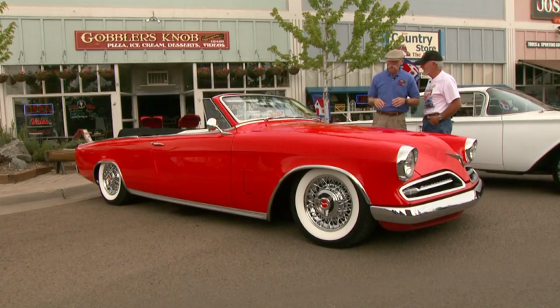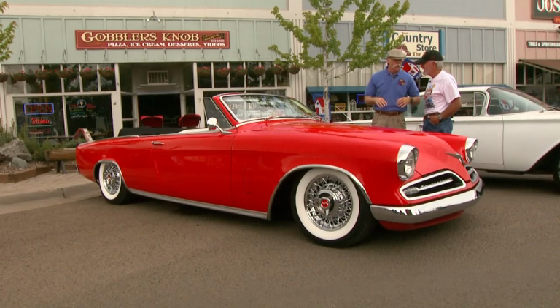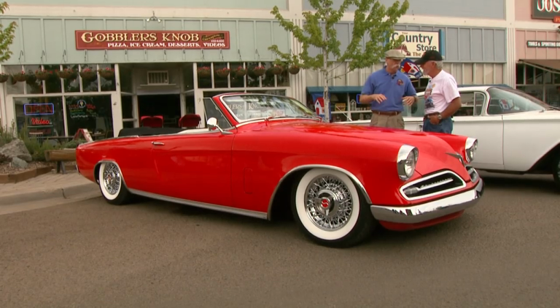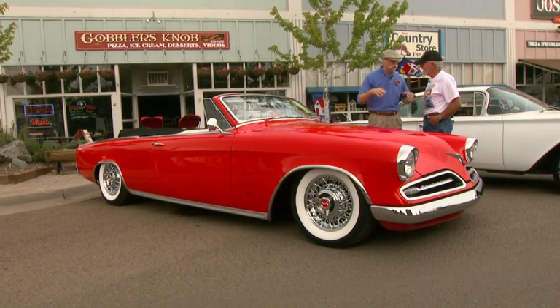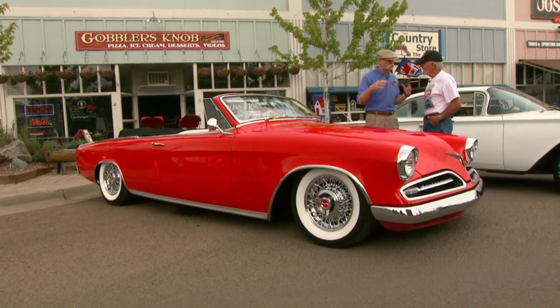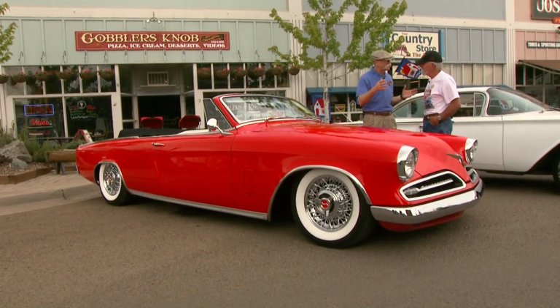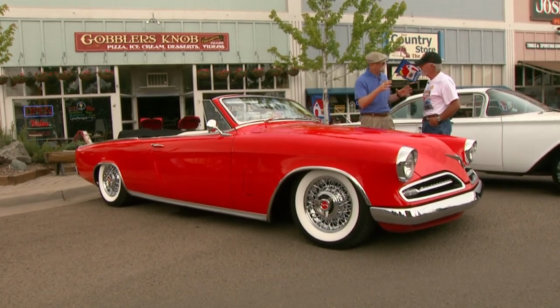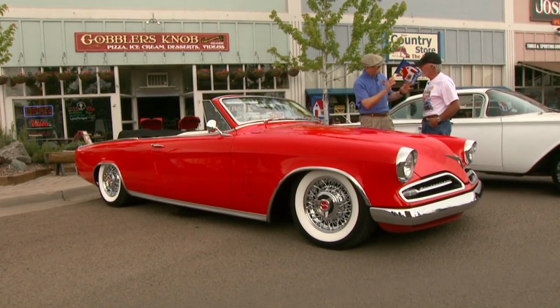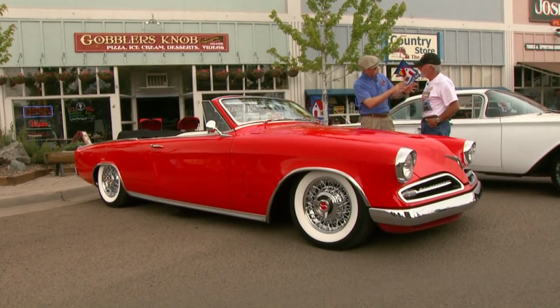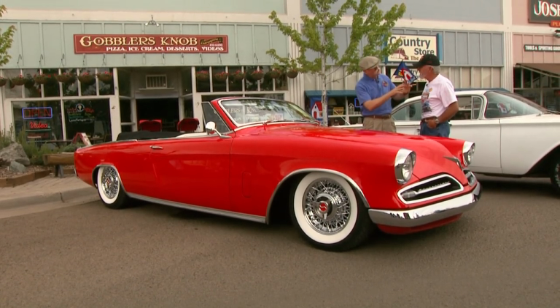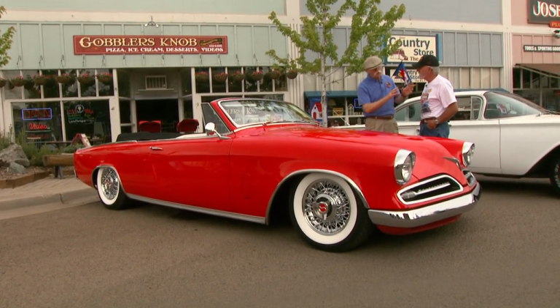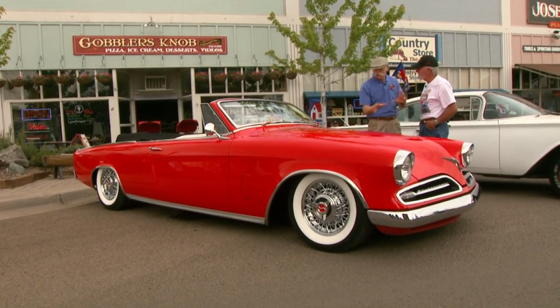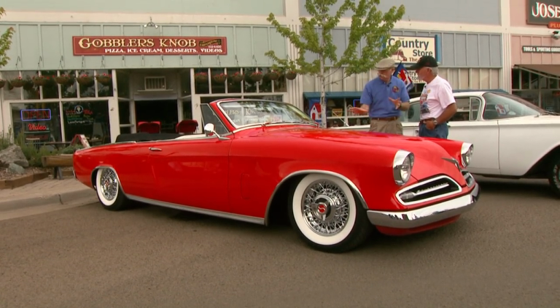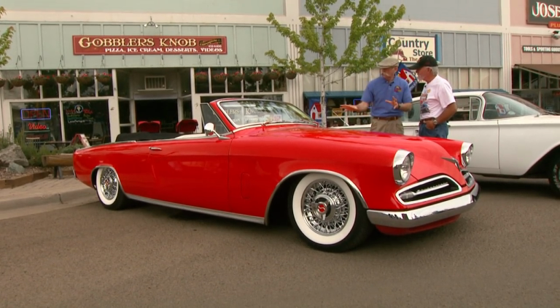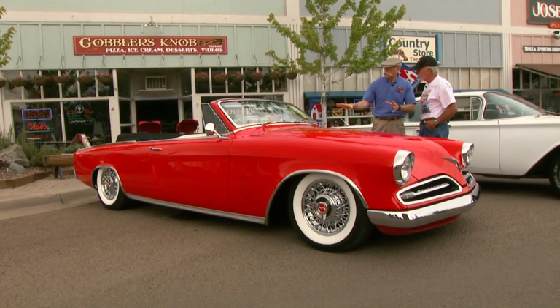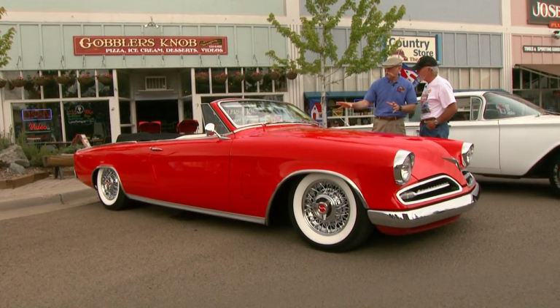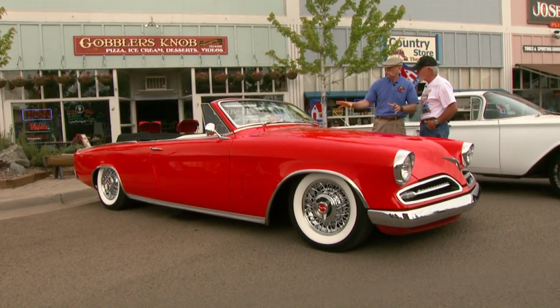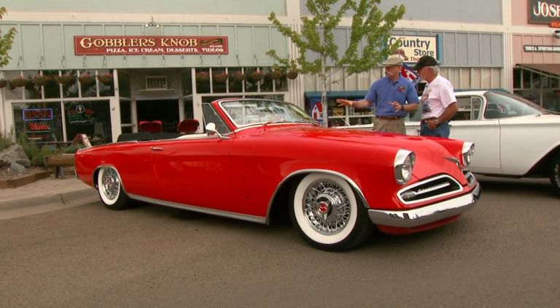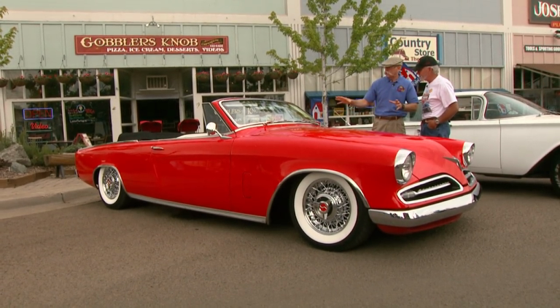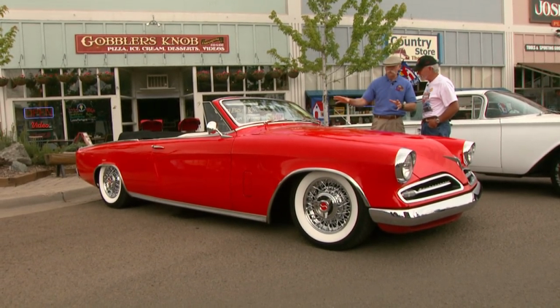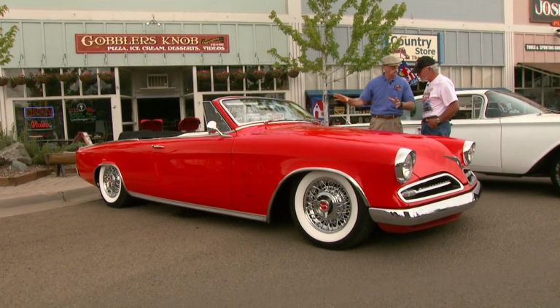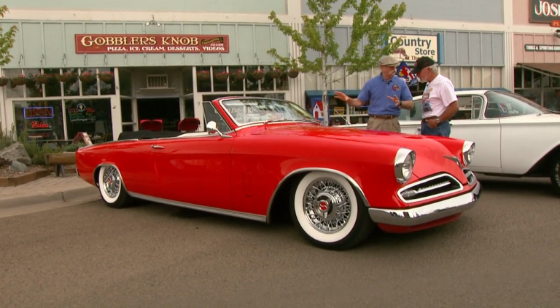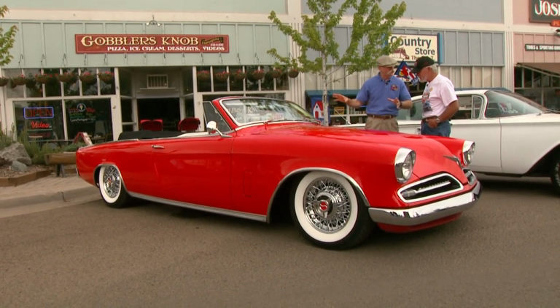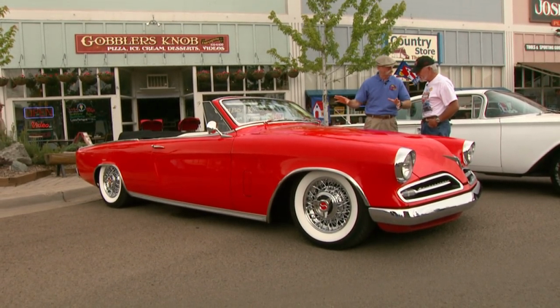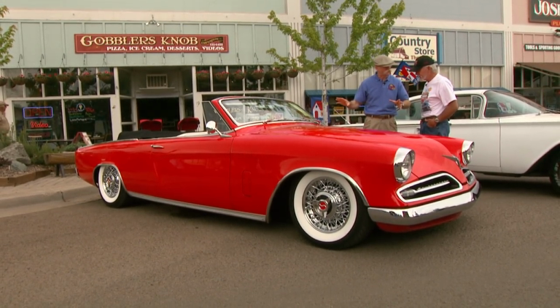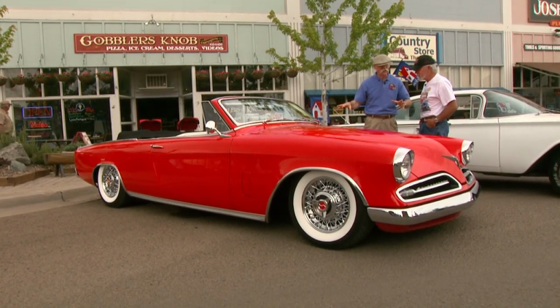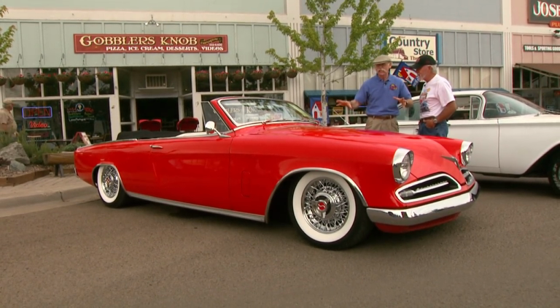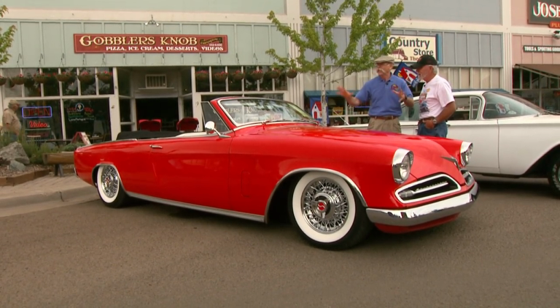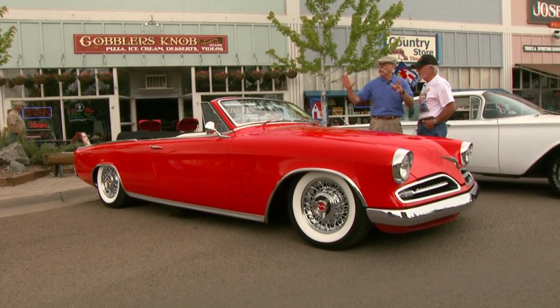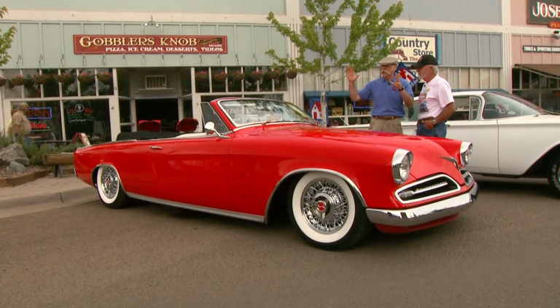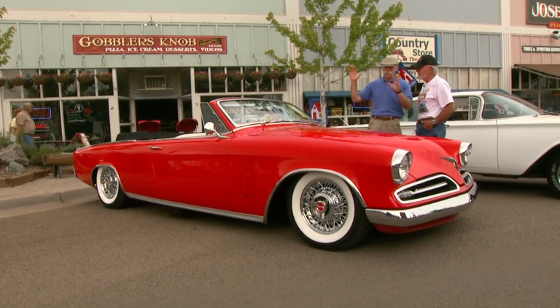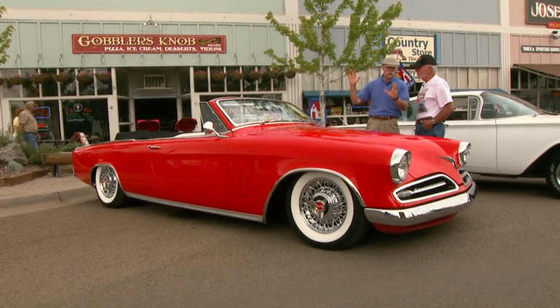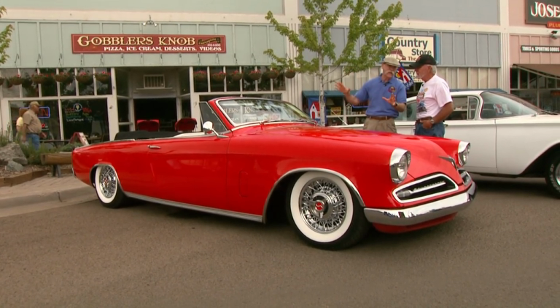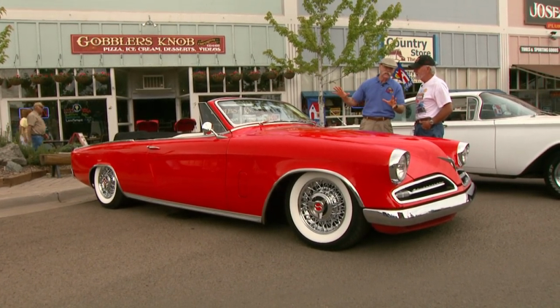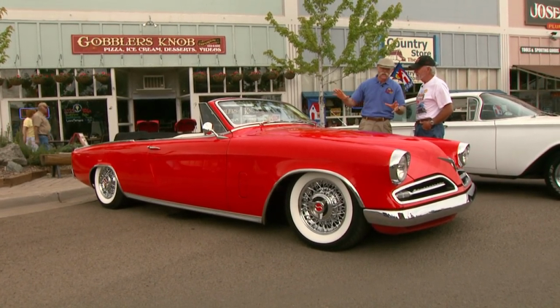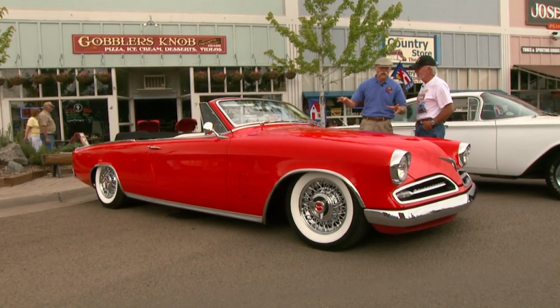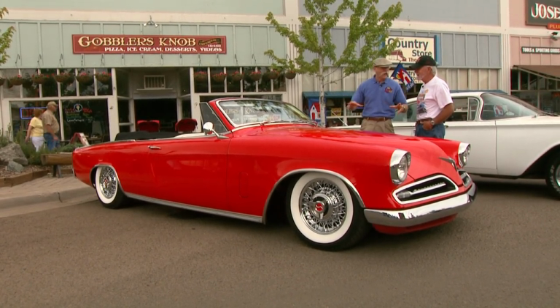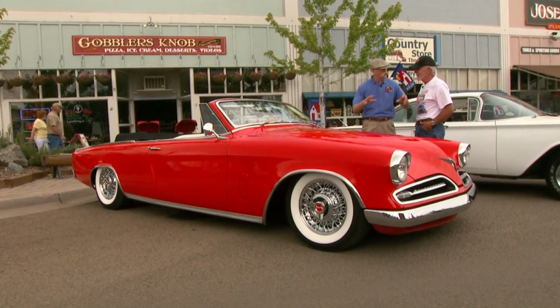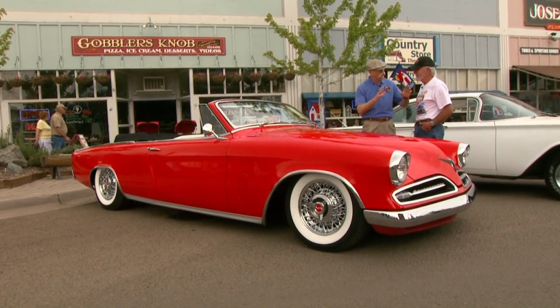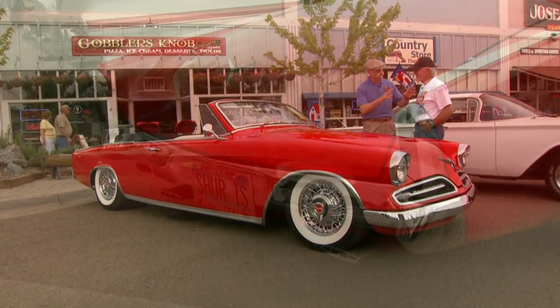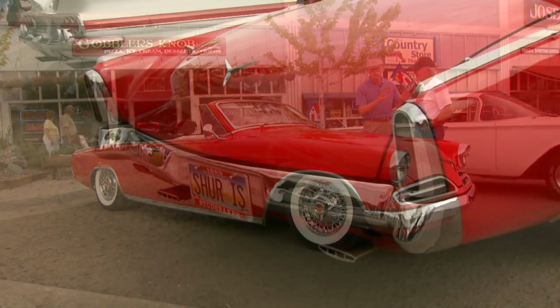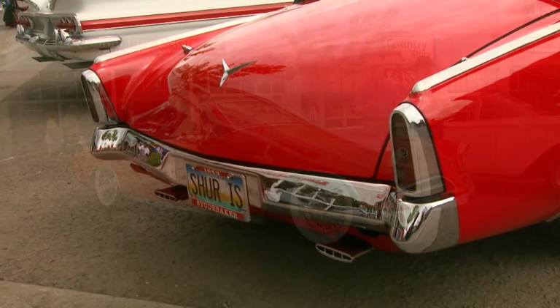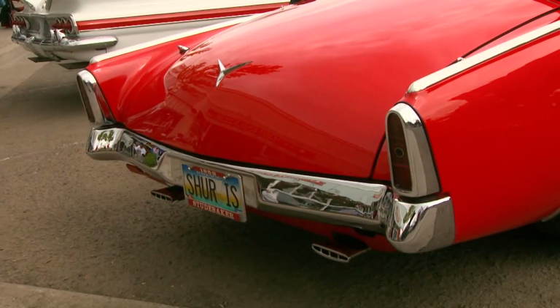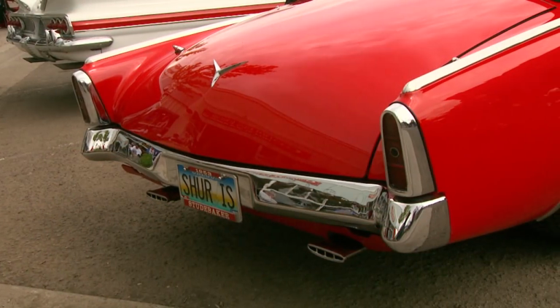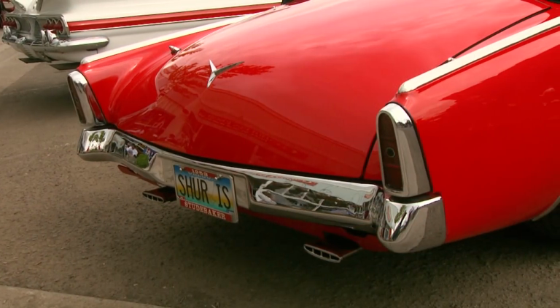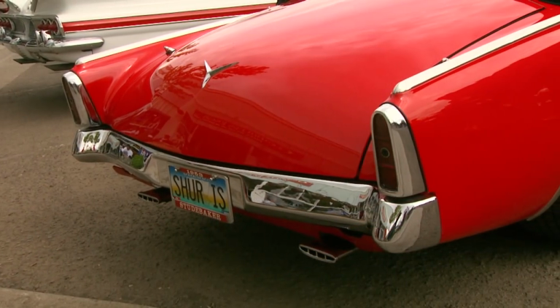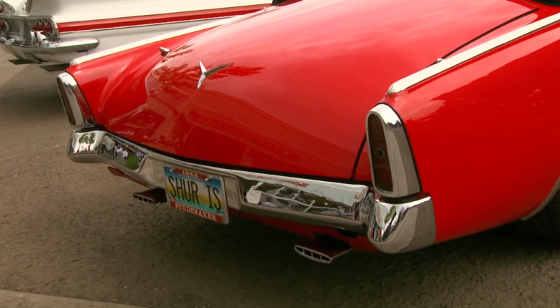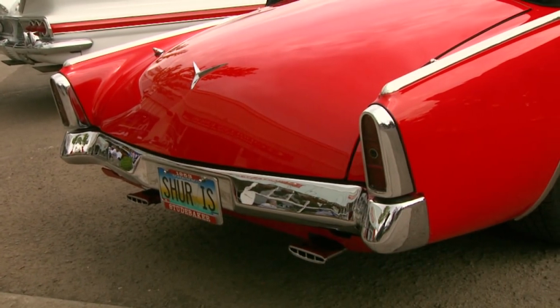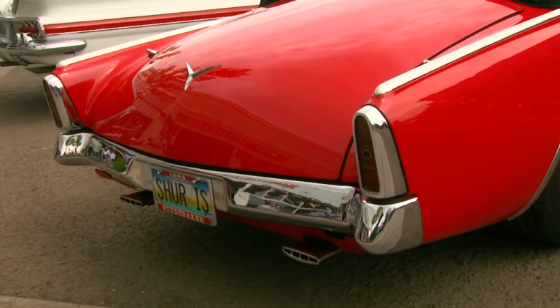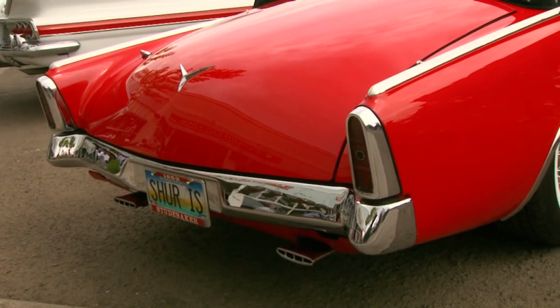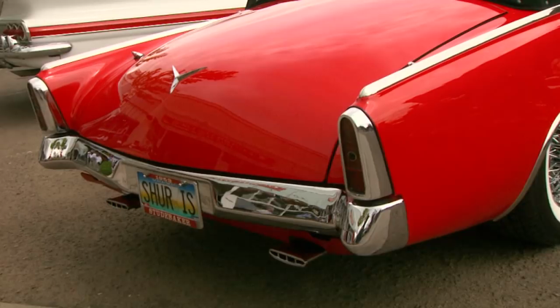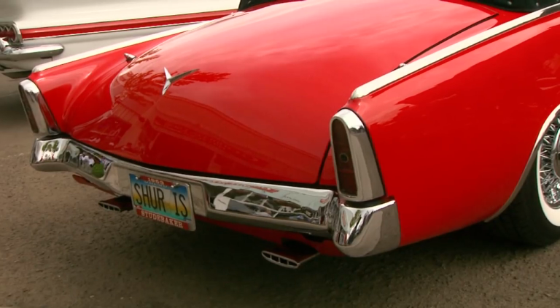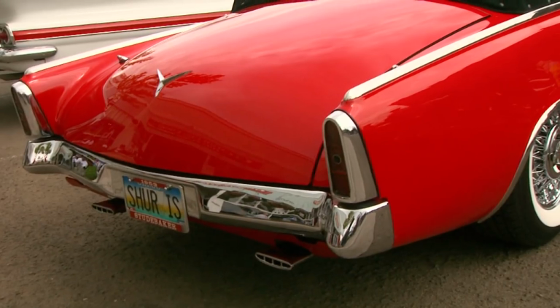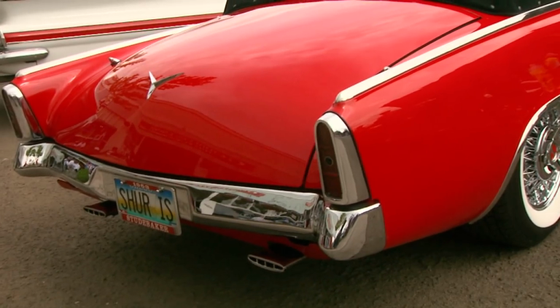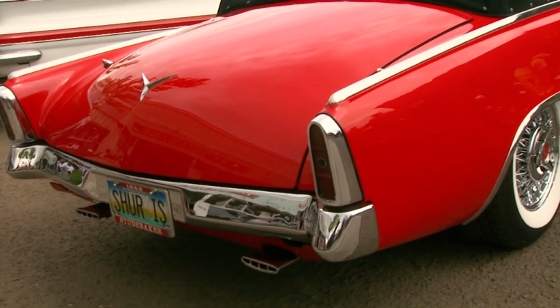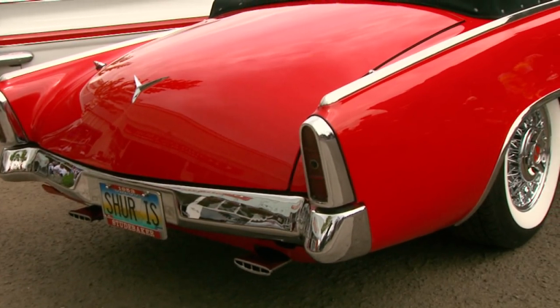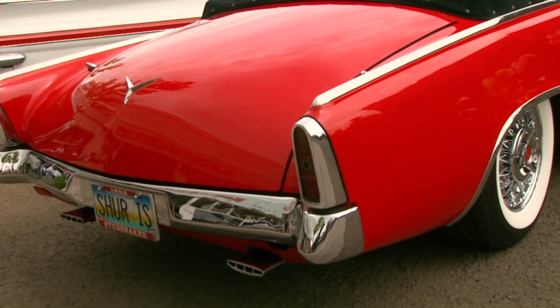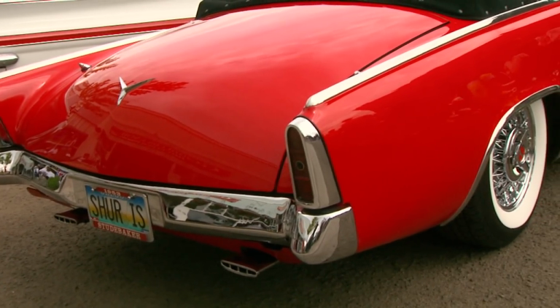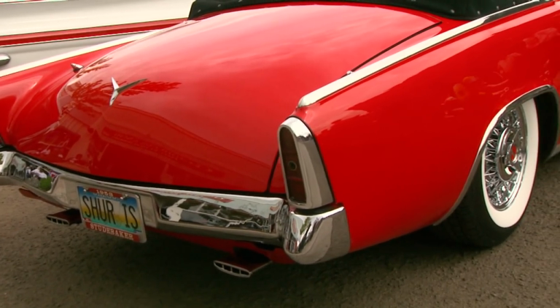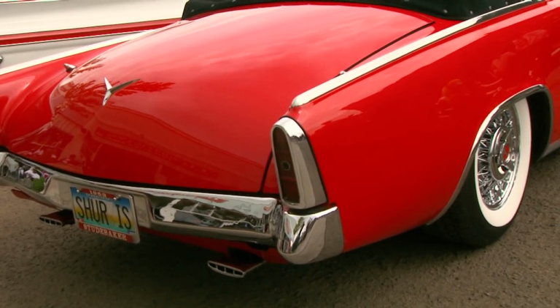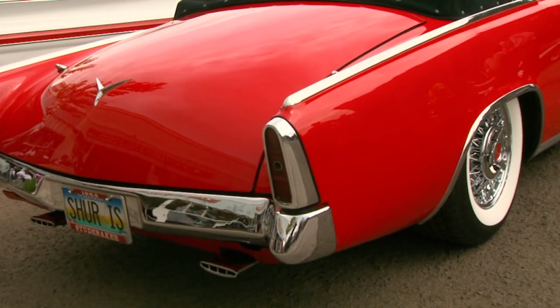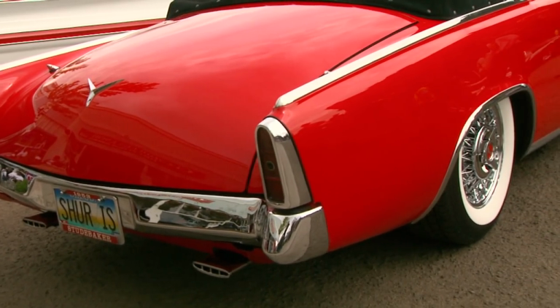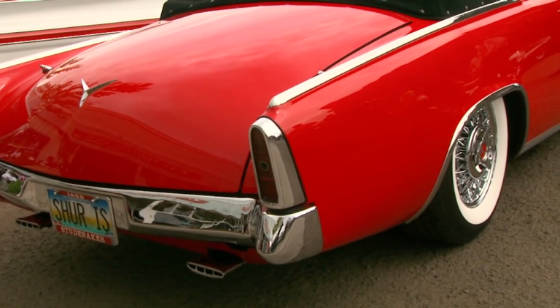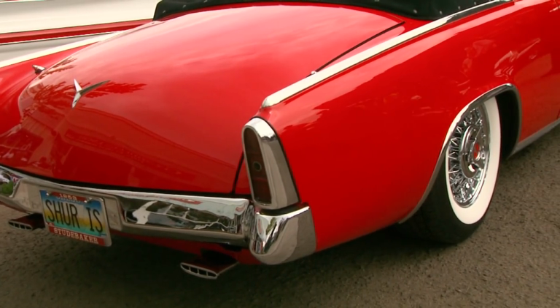Well, Steve, I saw you tooling around town in this yesterday, and man, I chased you down. This car is magnificent.